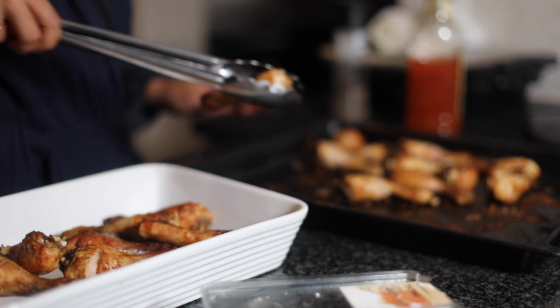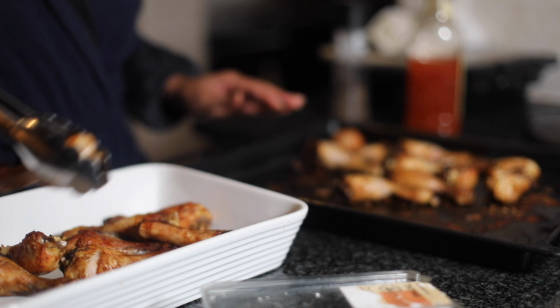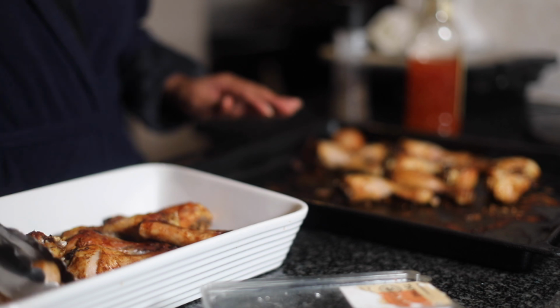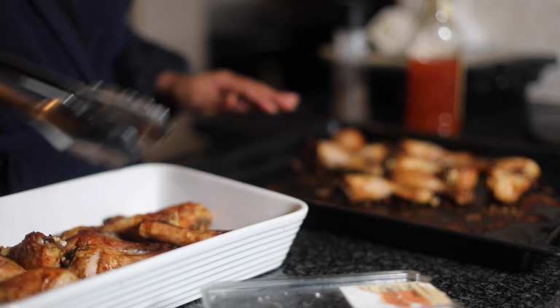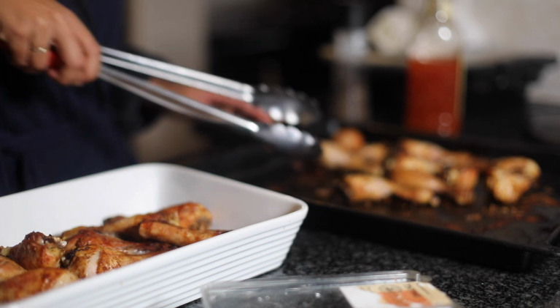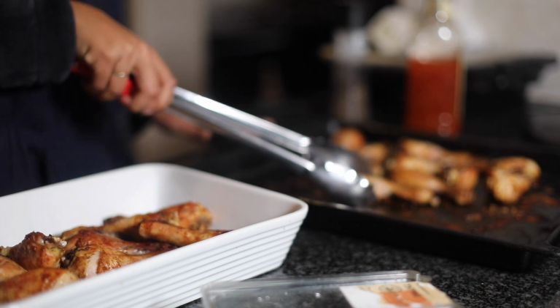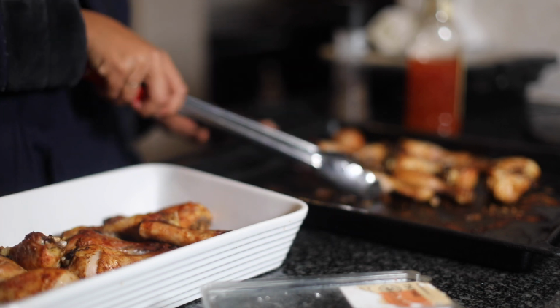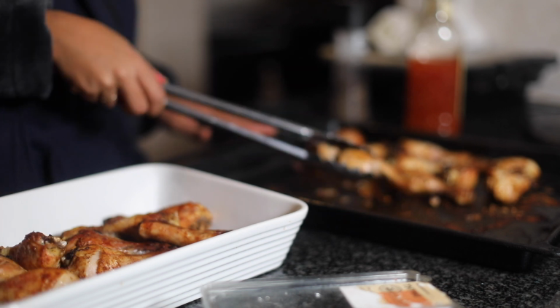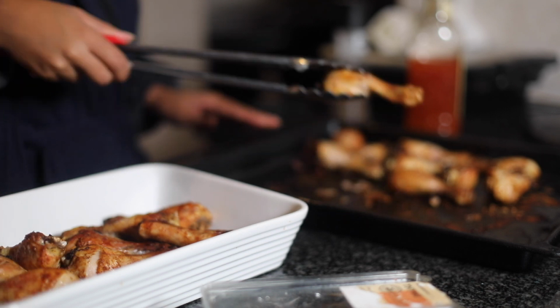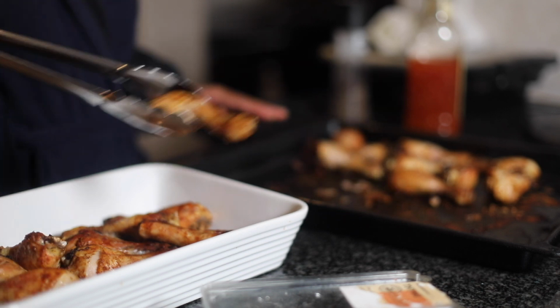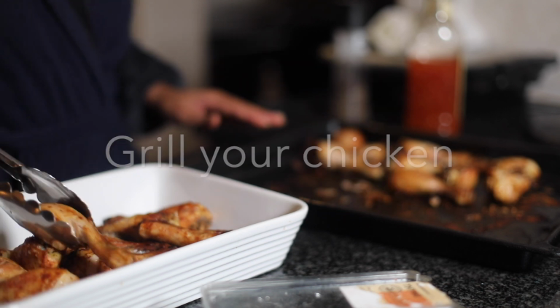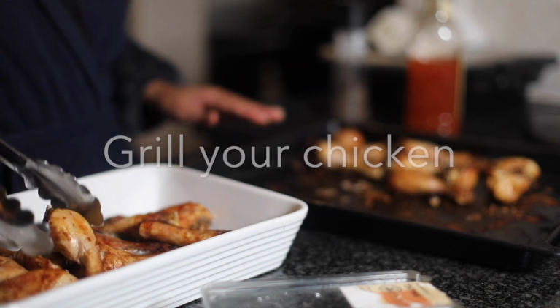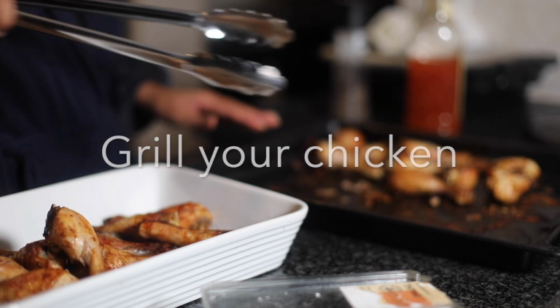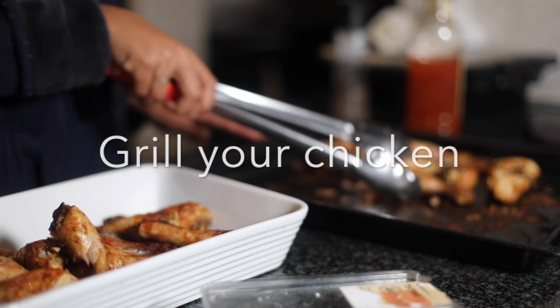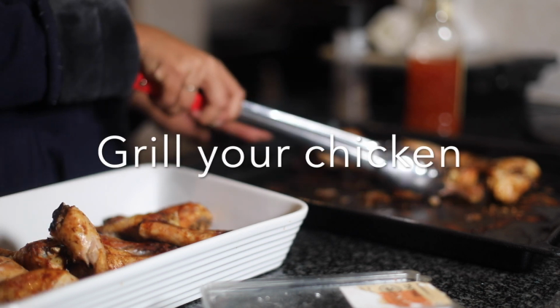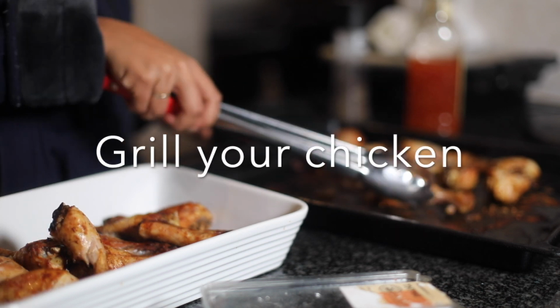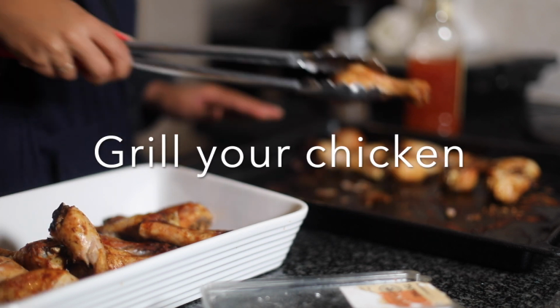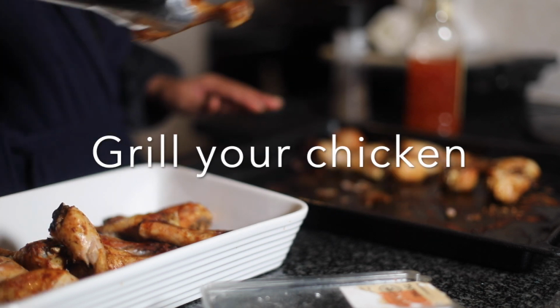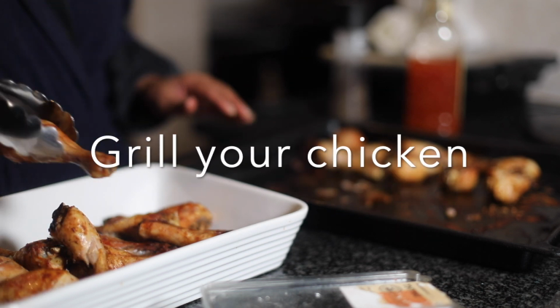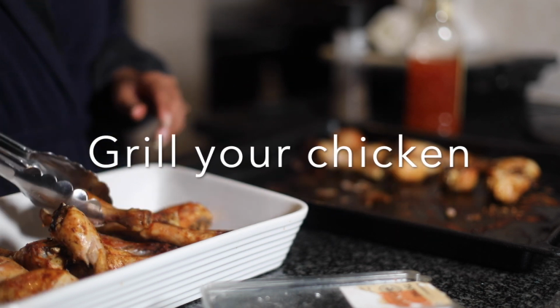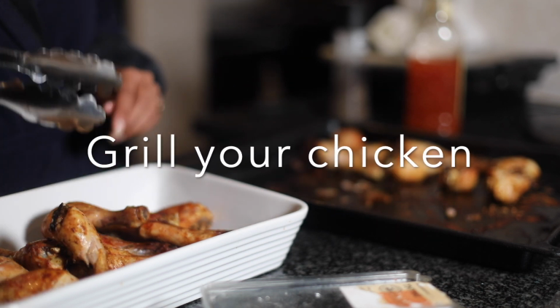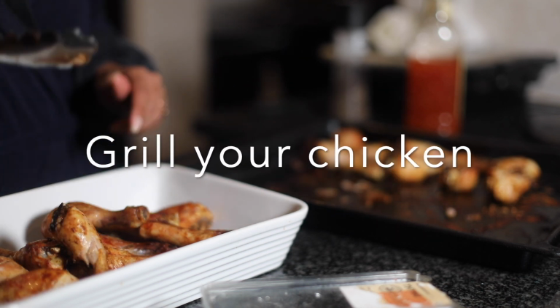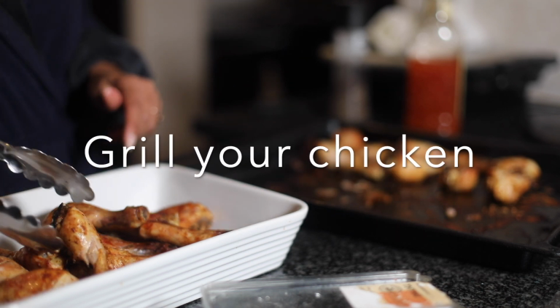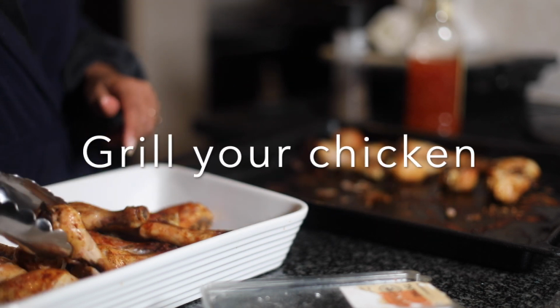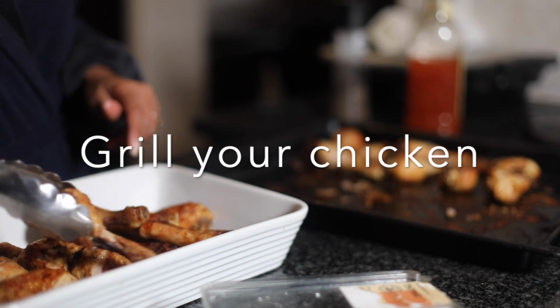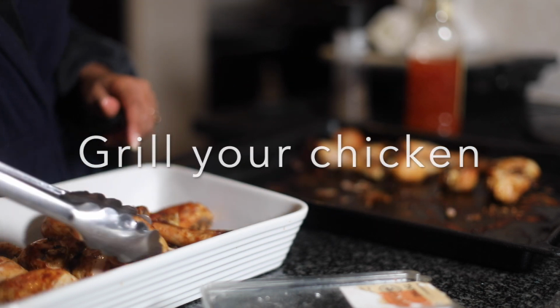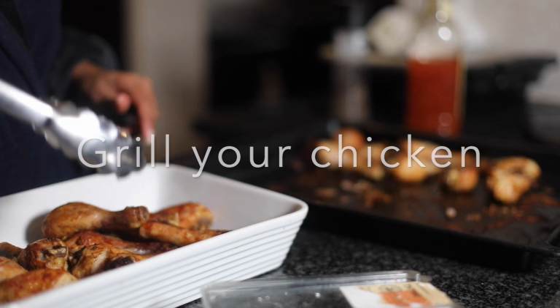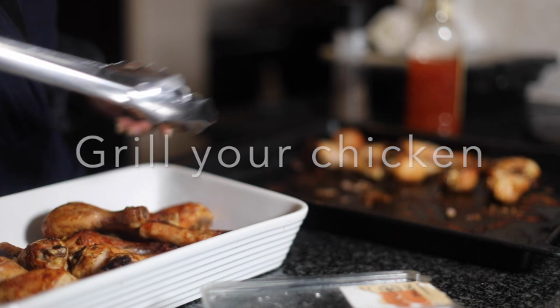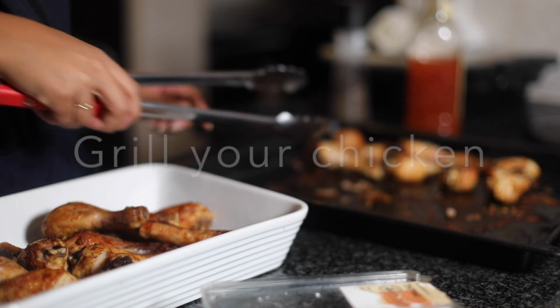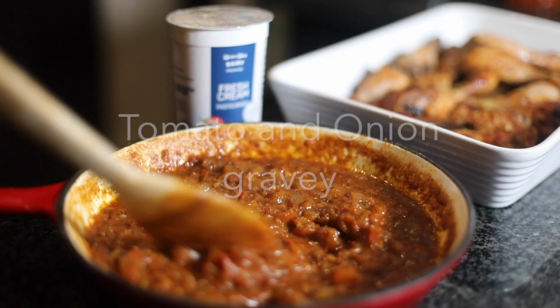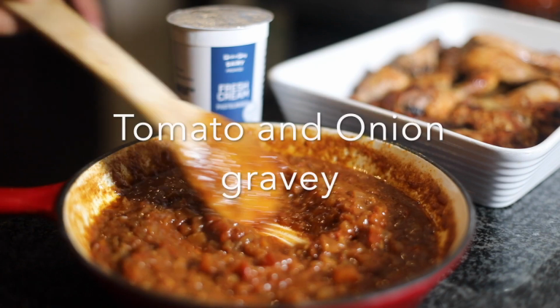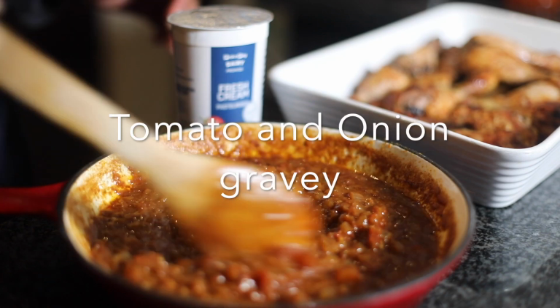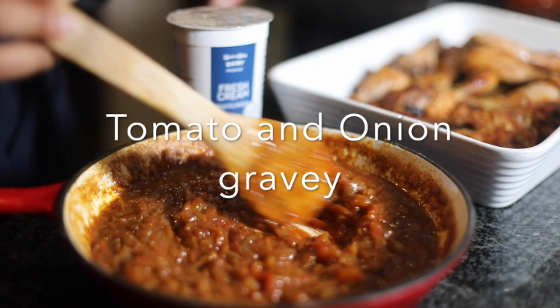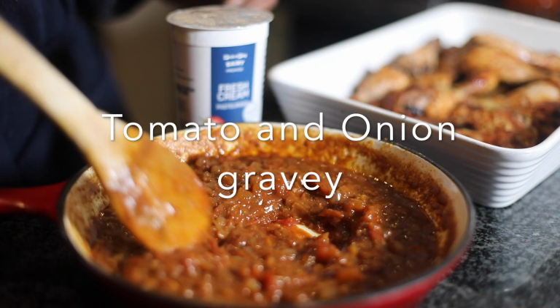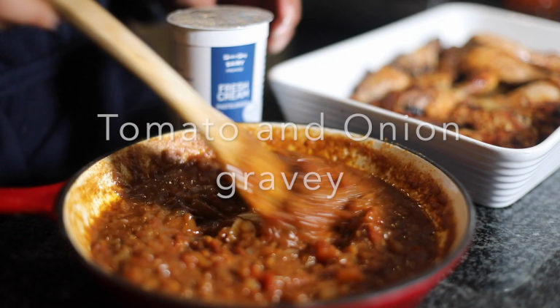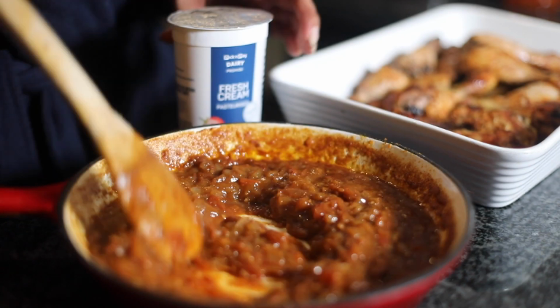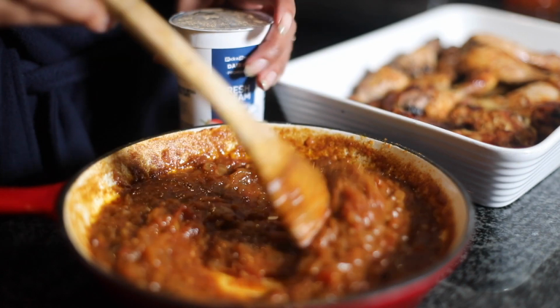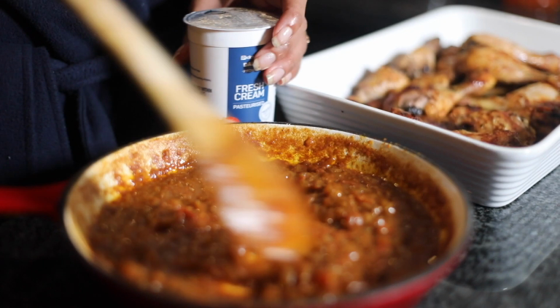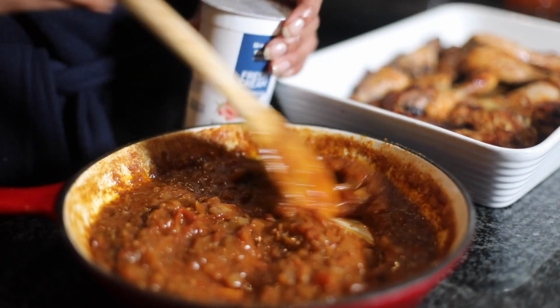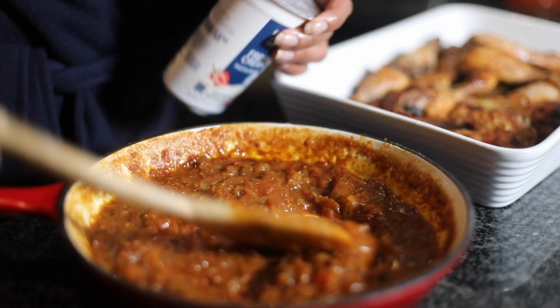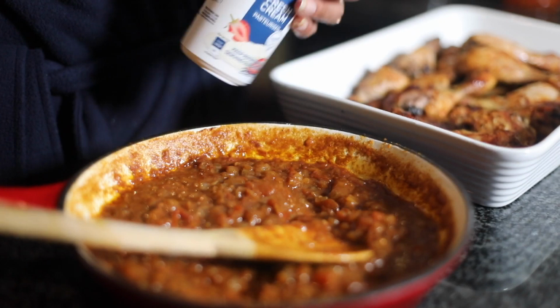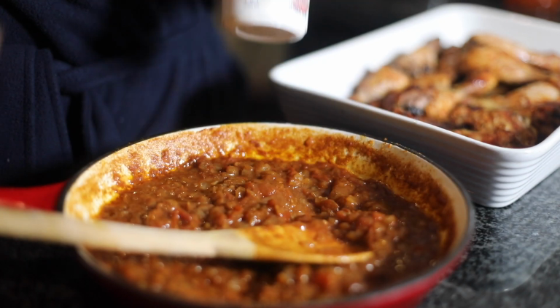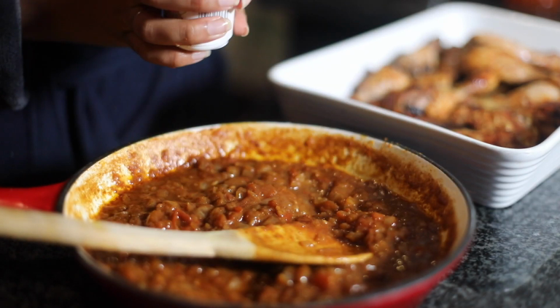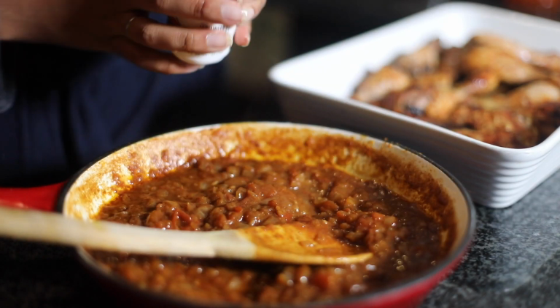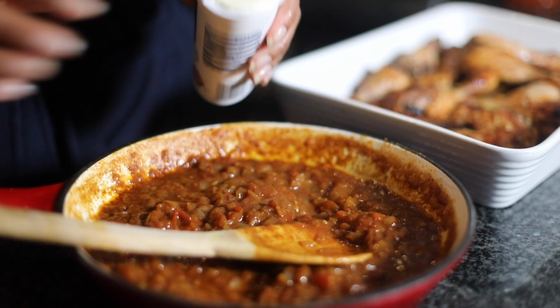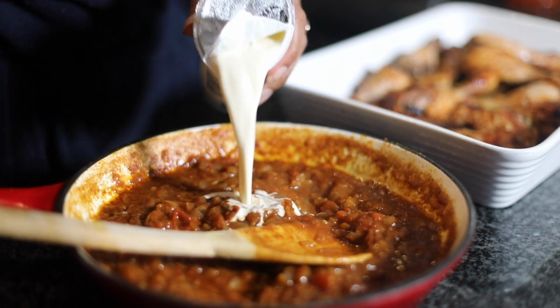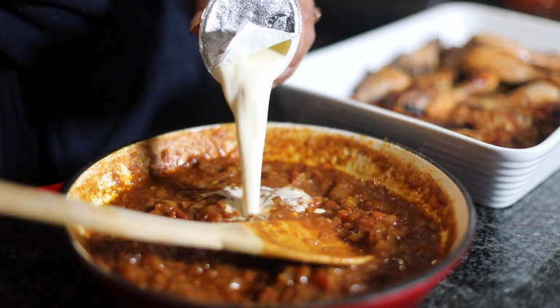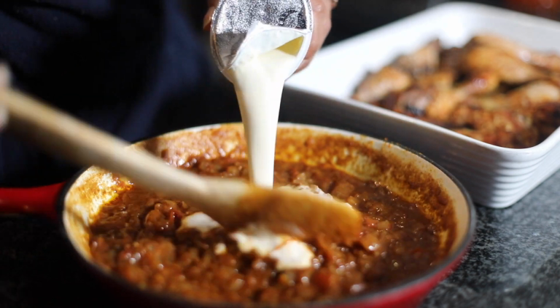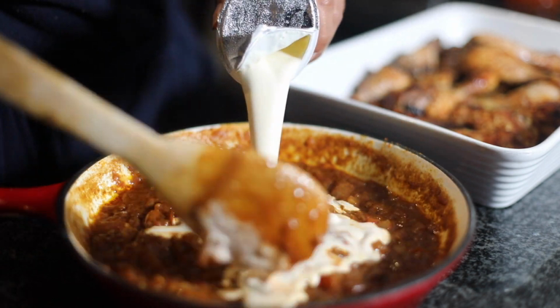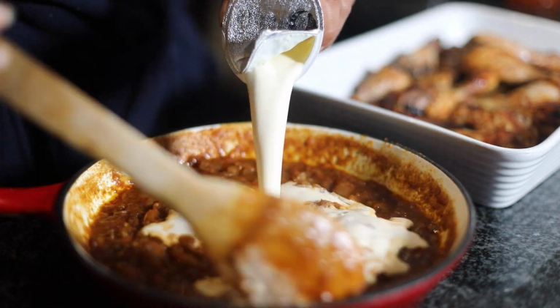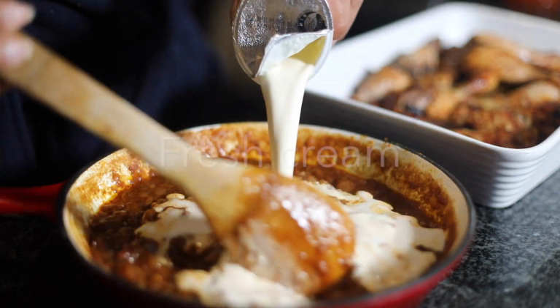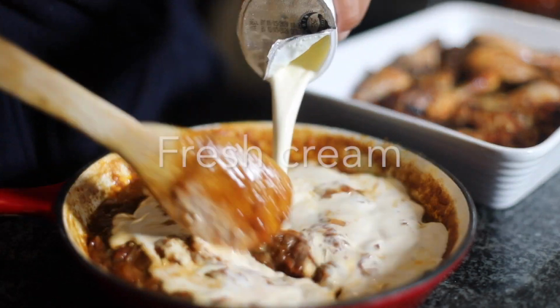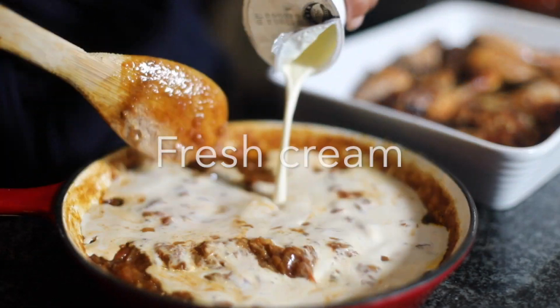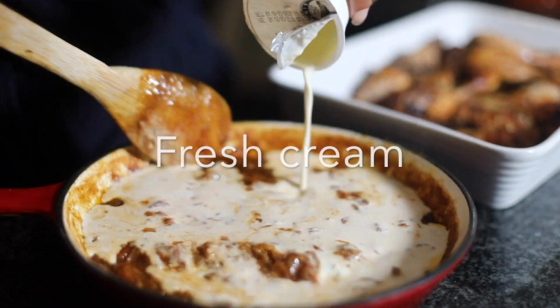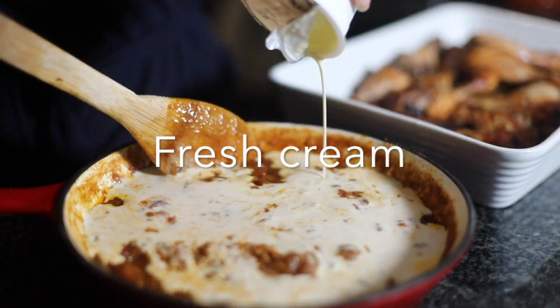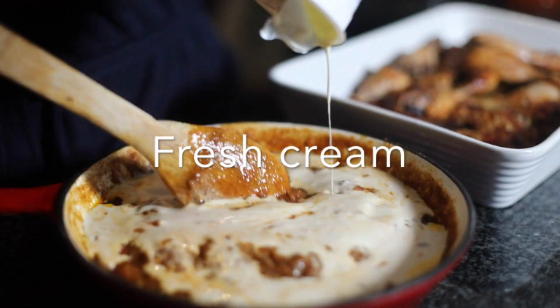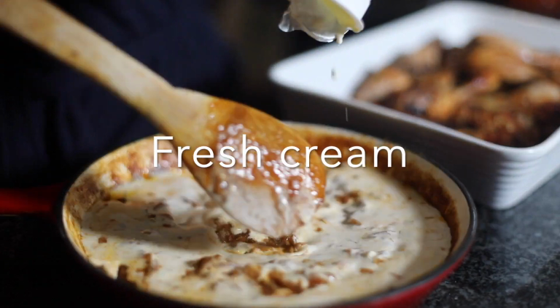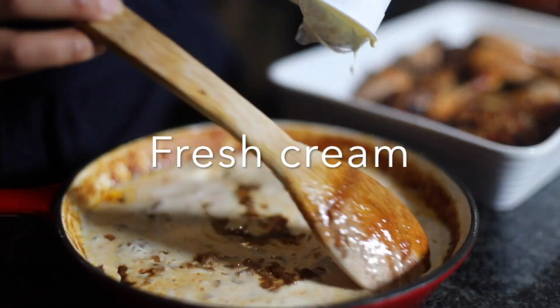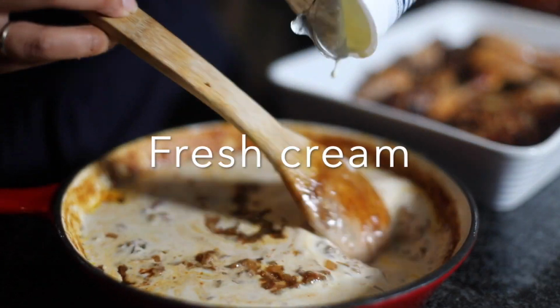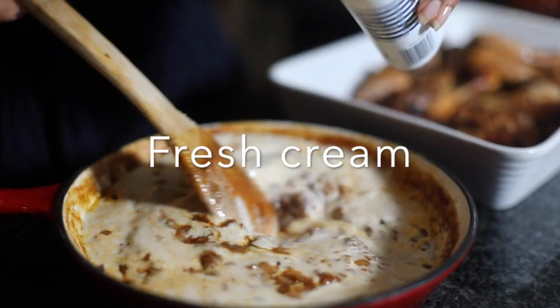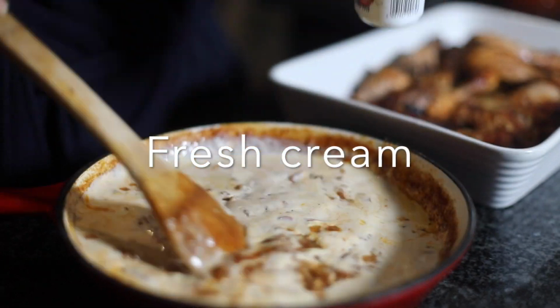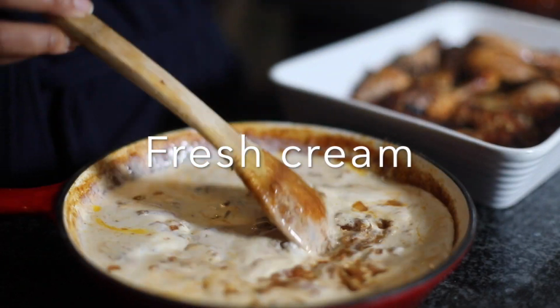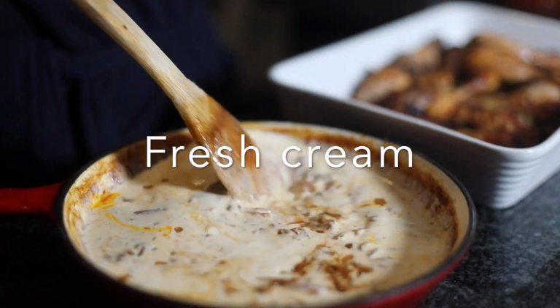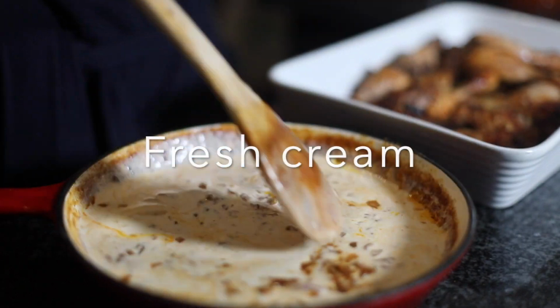Welcome back my foodies. Grill your favorite chicken with whatever spice you like. Make some gravy with tomato and onion.